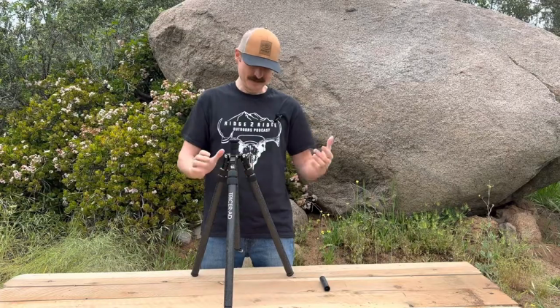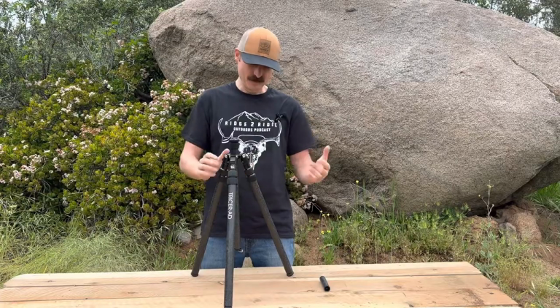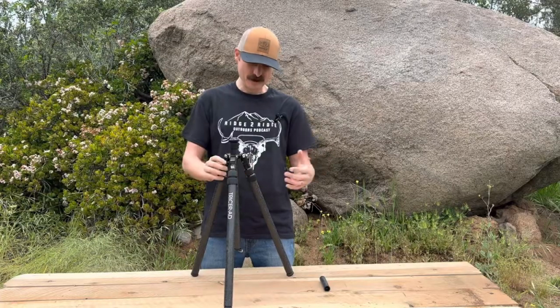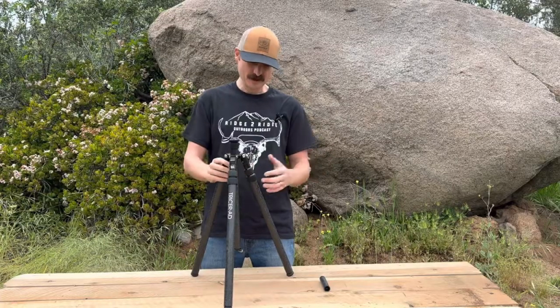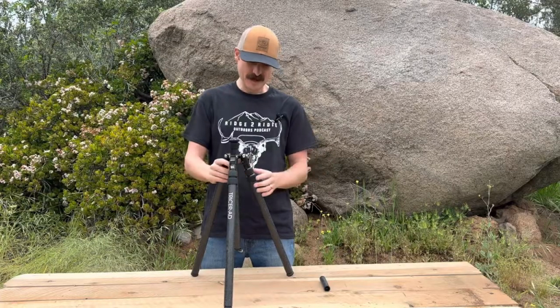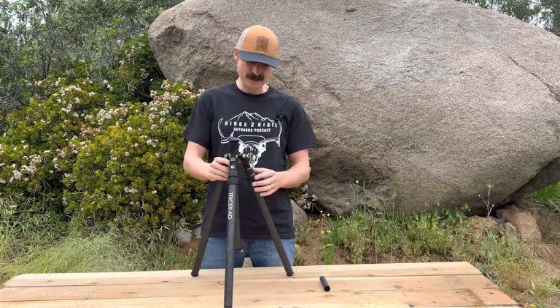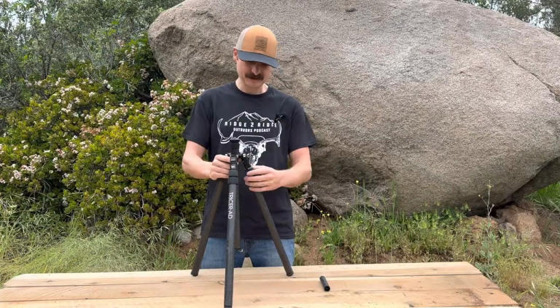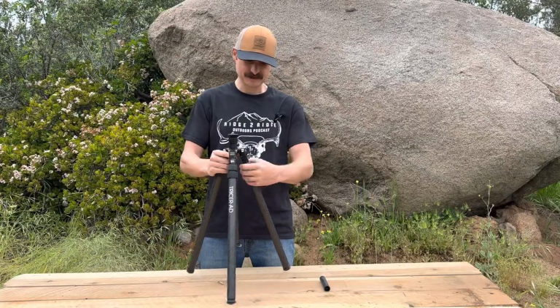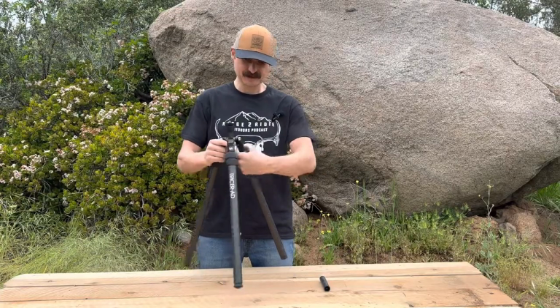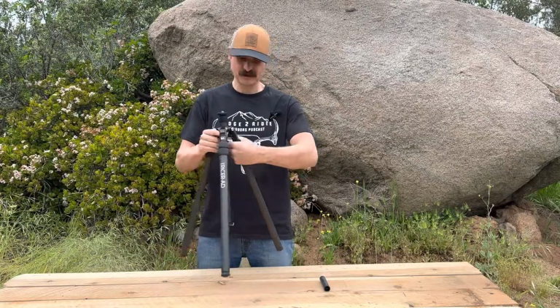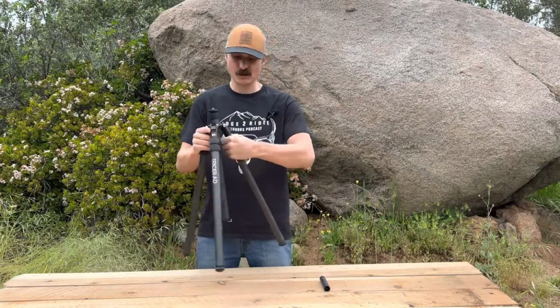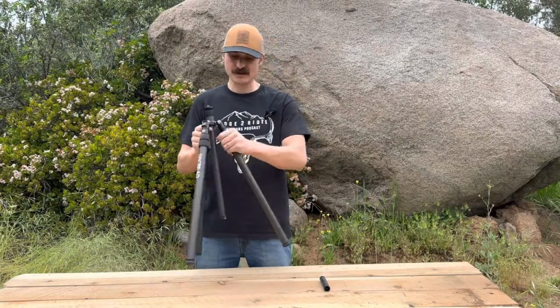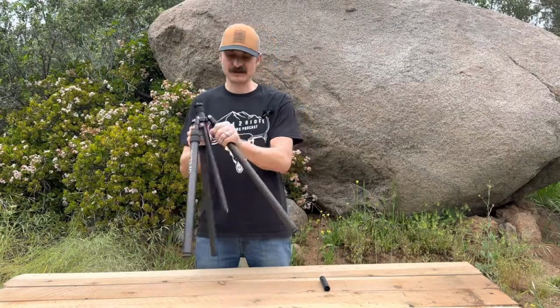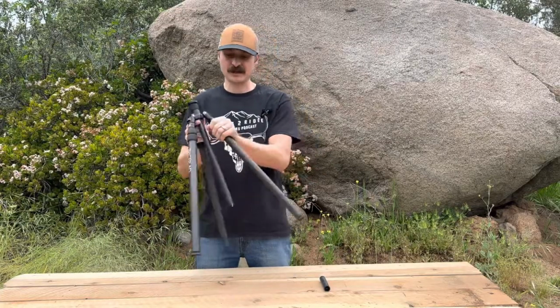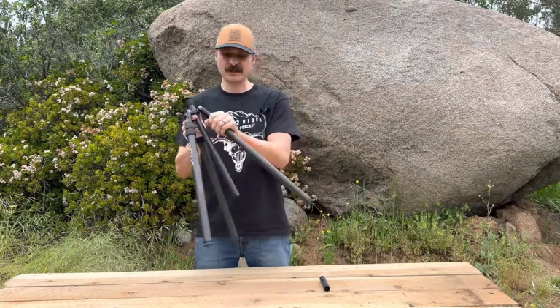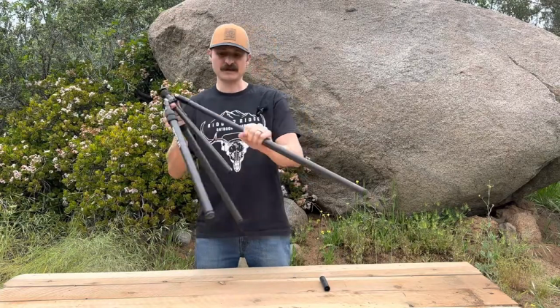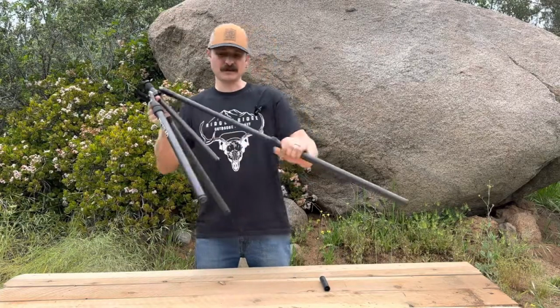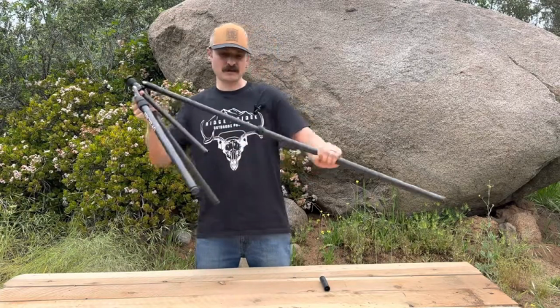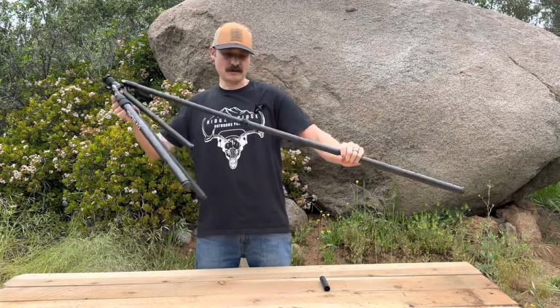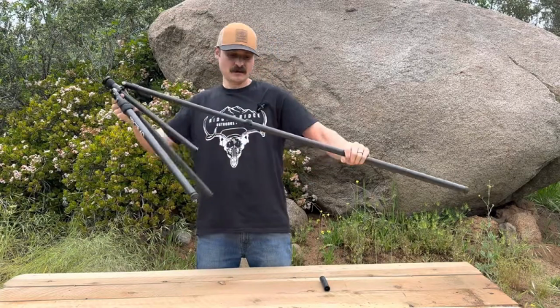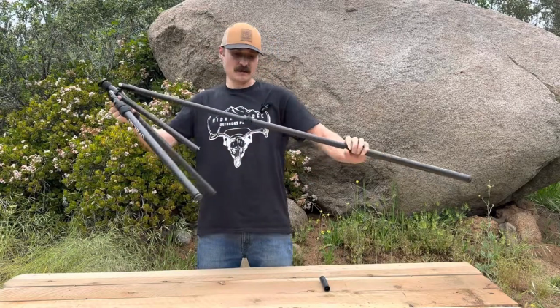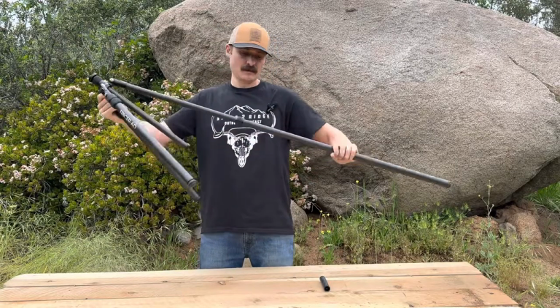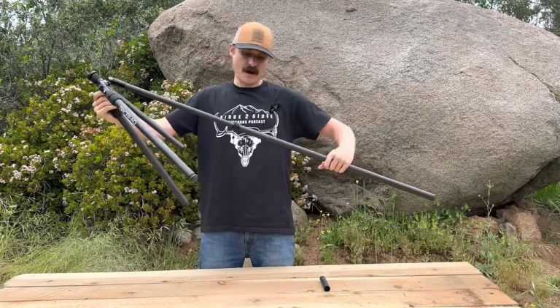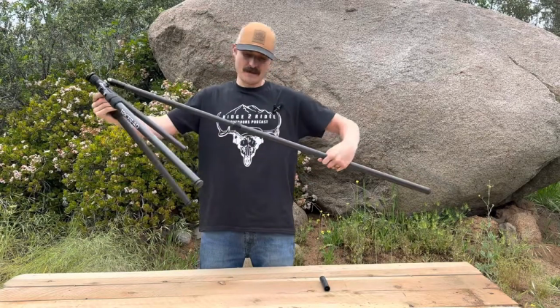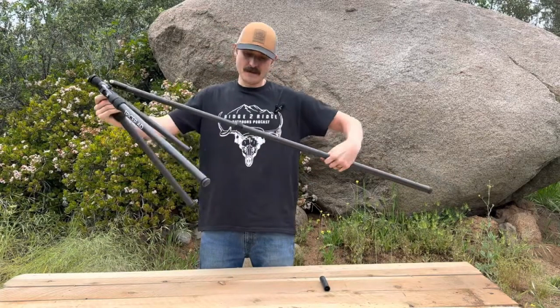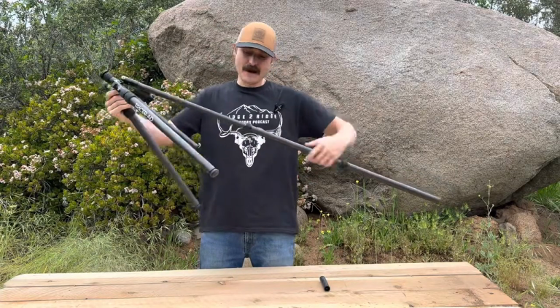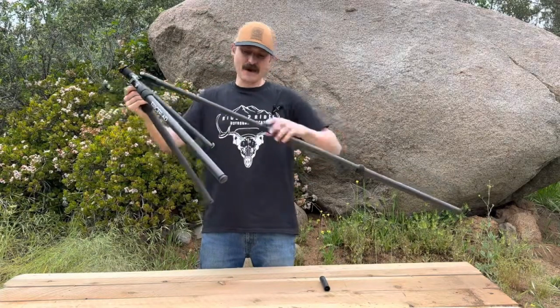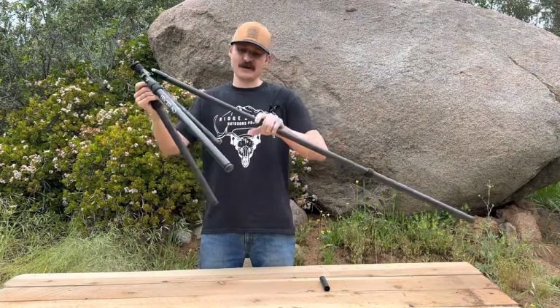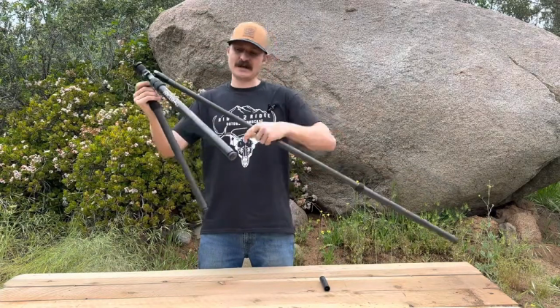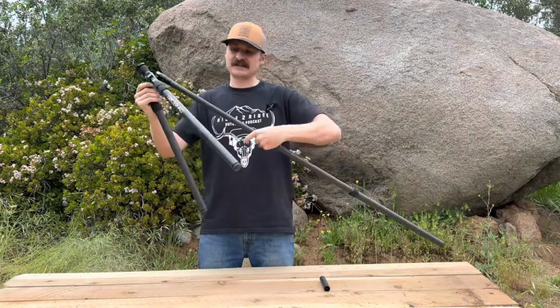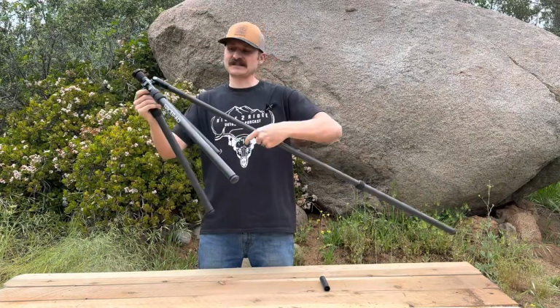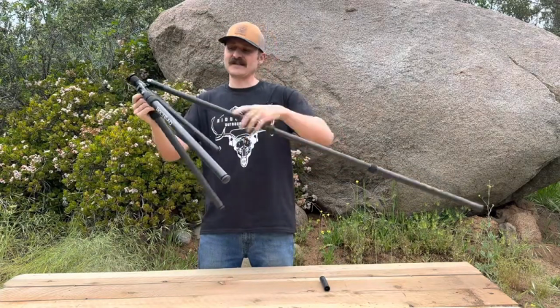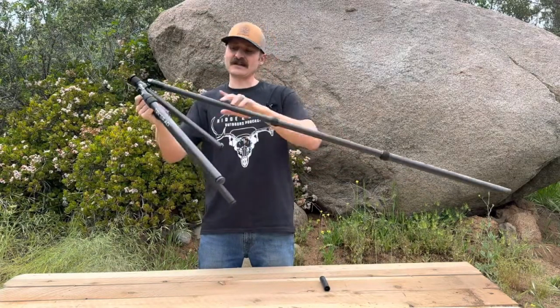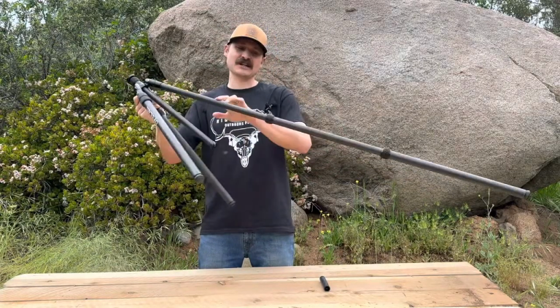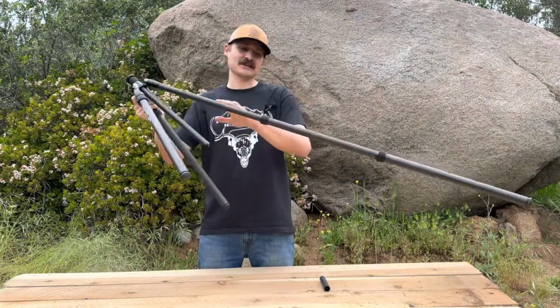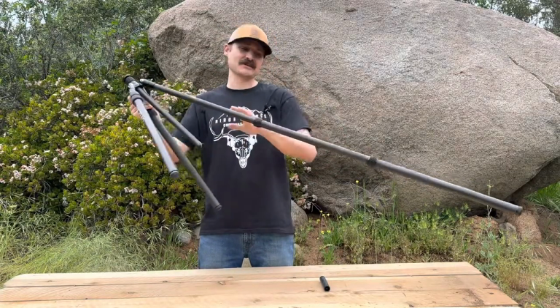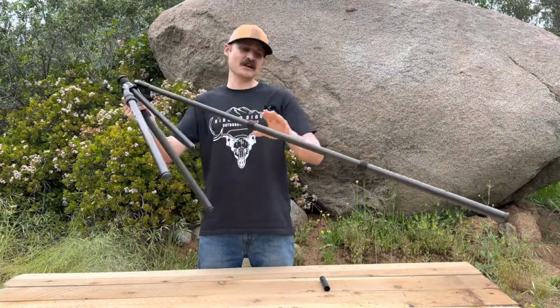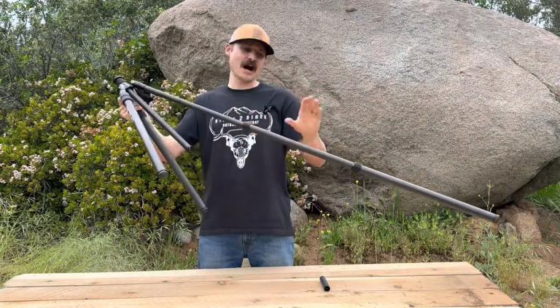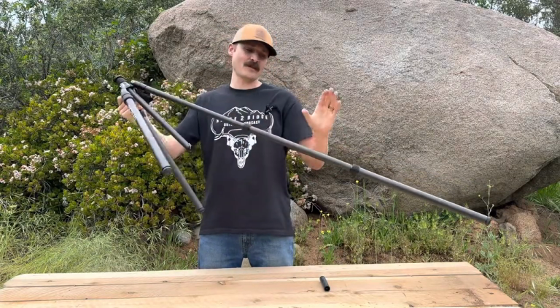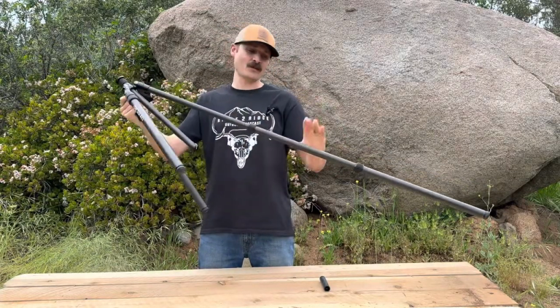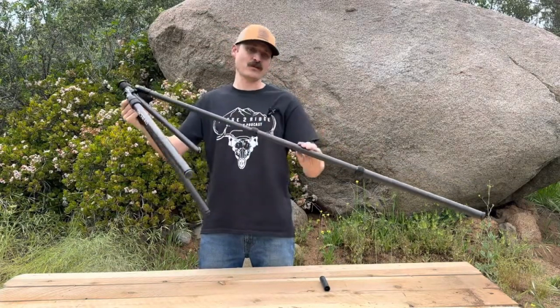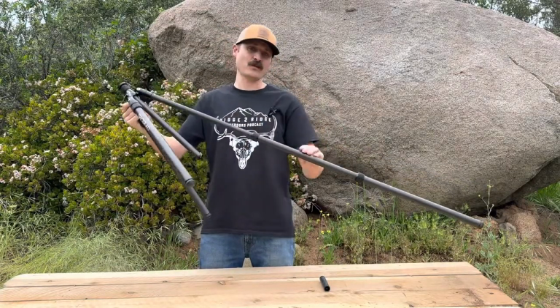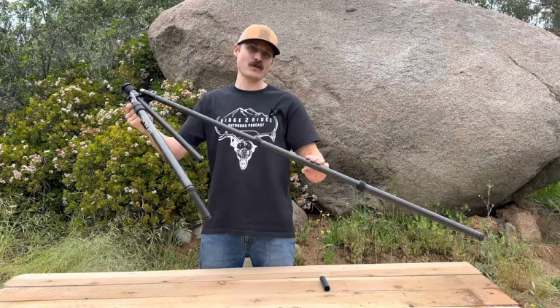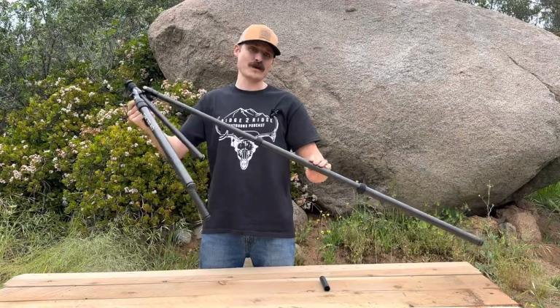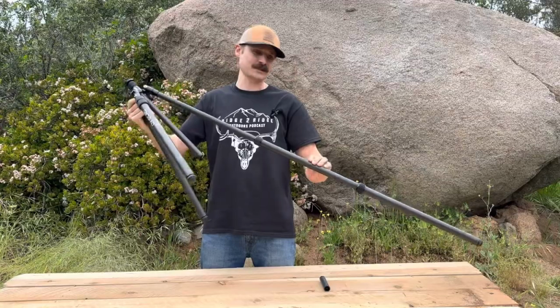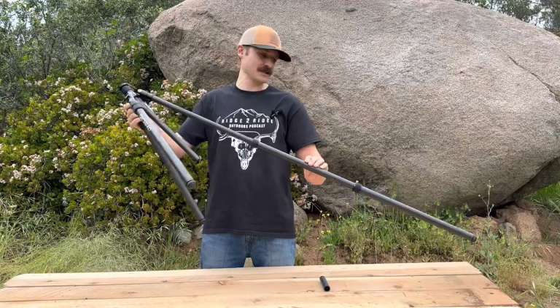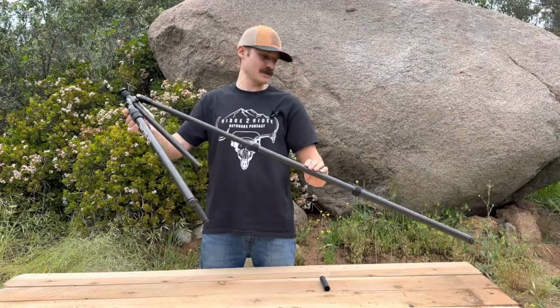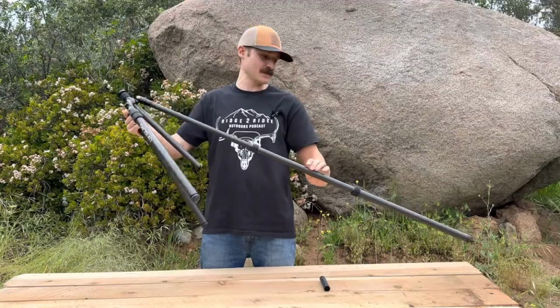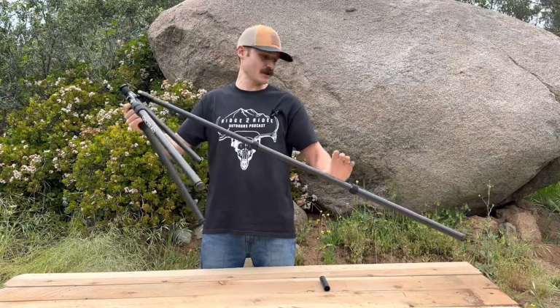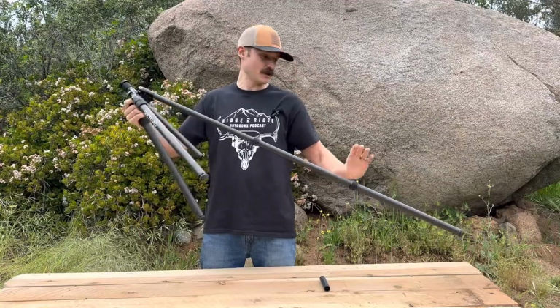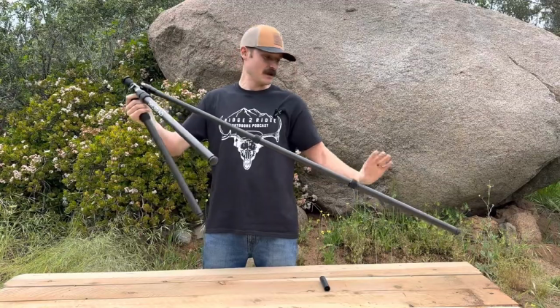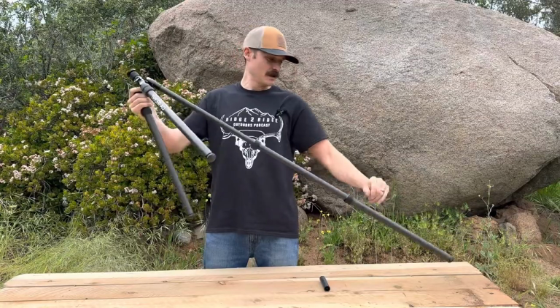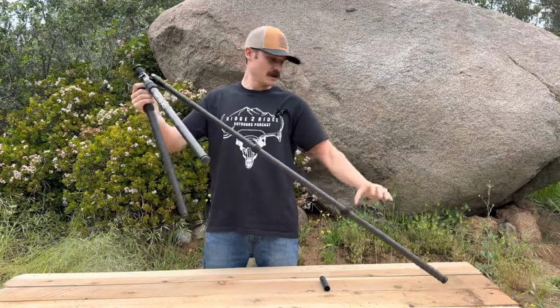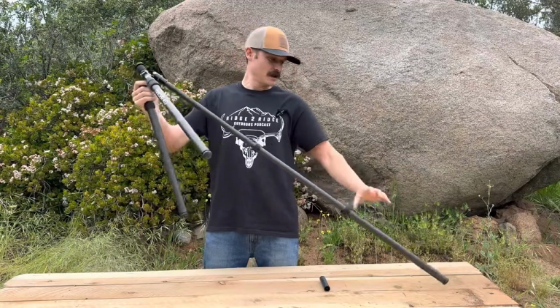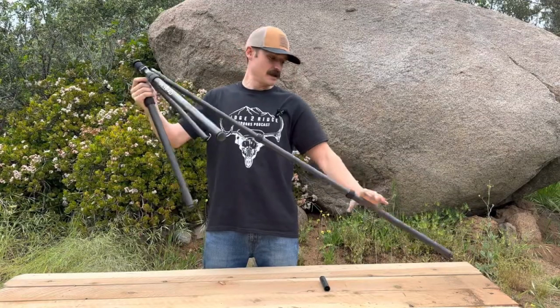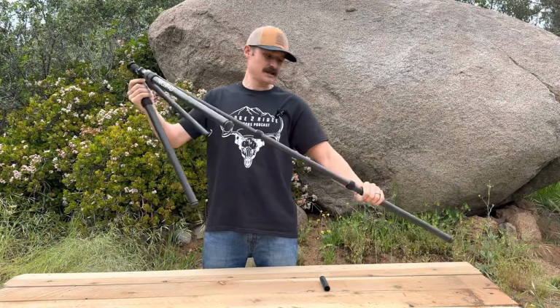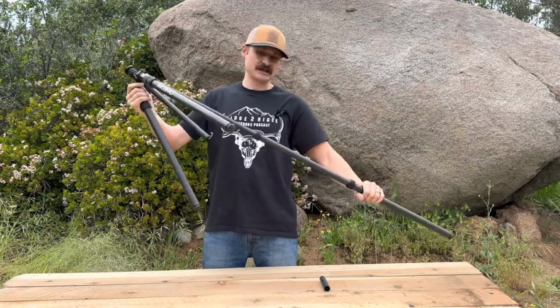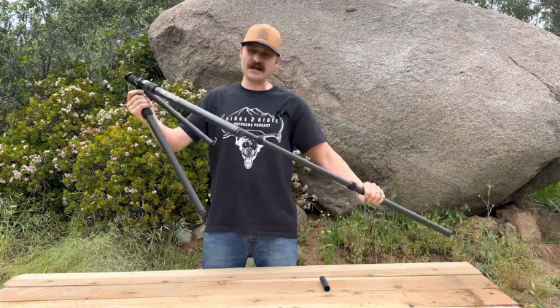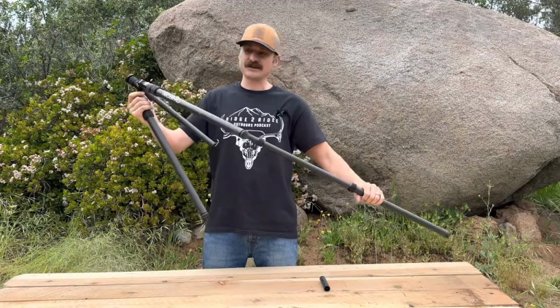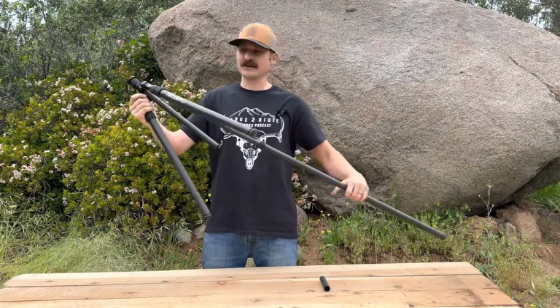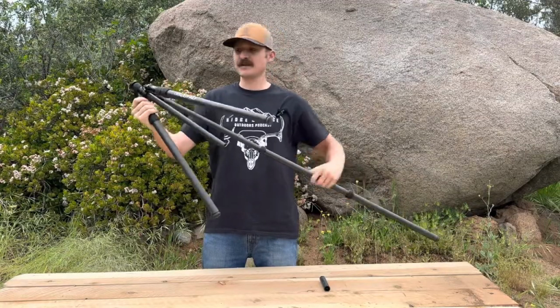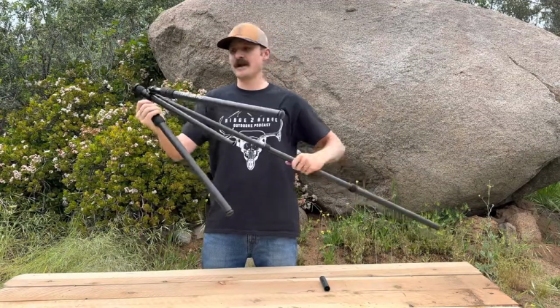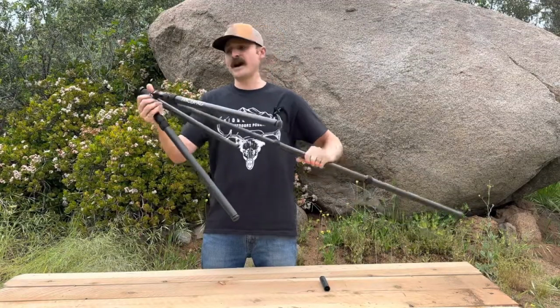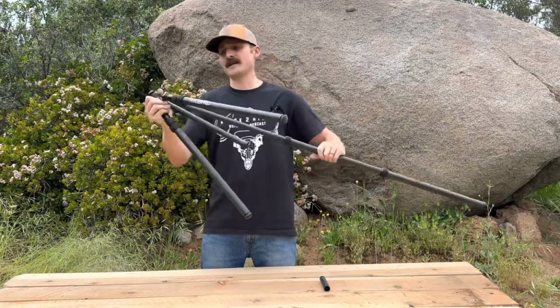Inverted legs, quarter turn, up and out. We've got a 7-inch leg at the top, 1-inch leg in the middle, and a 1-inch to 1/8-inch leg at the bottom.